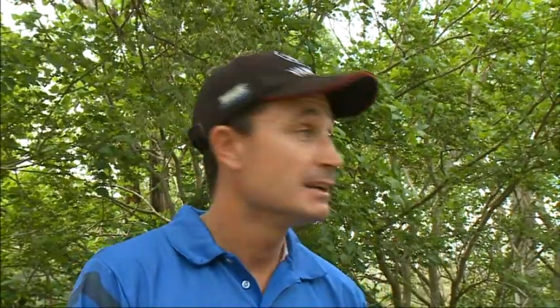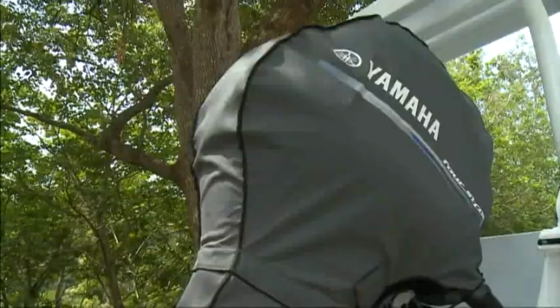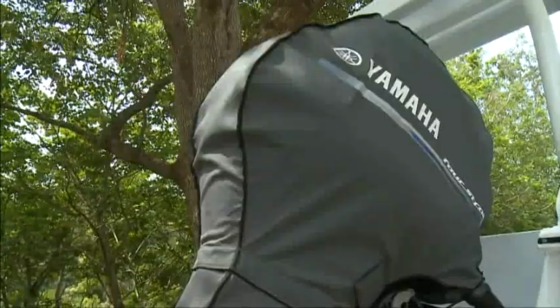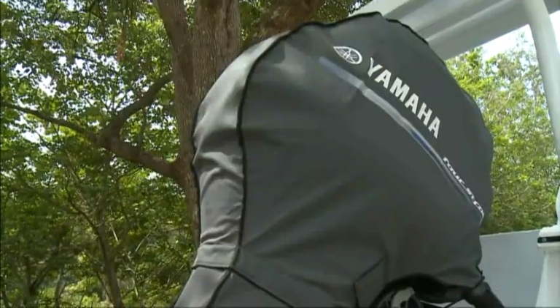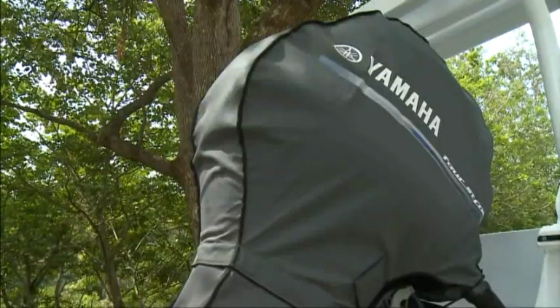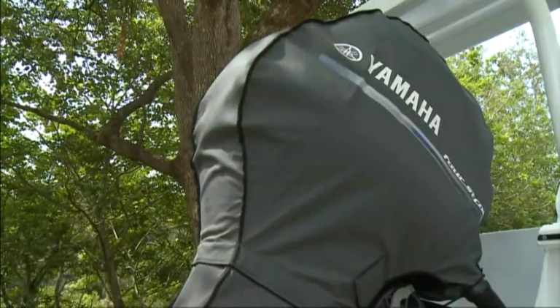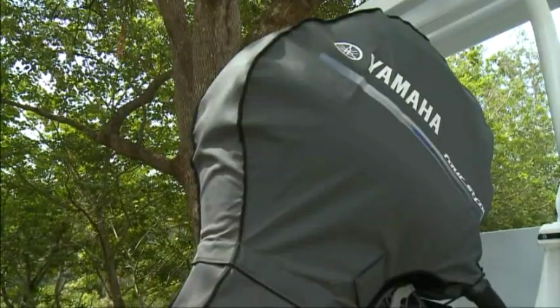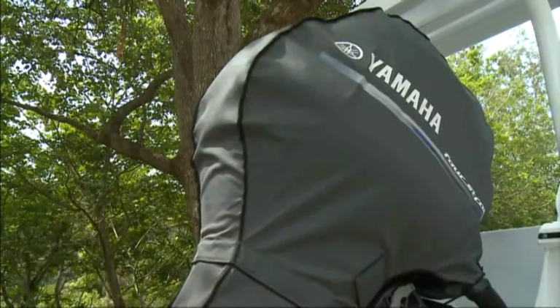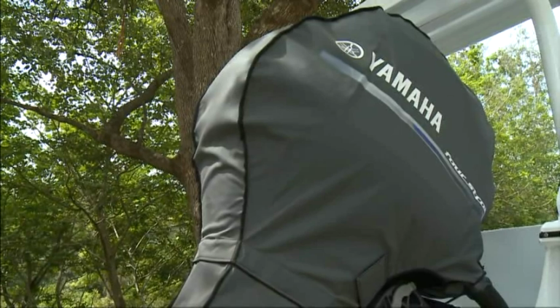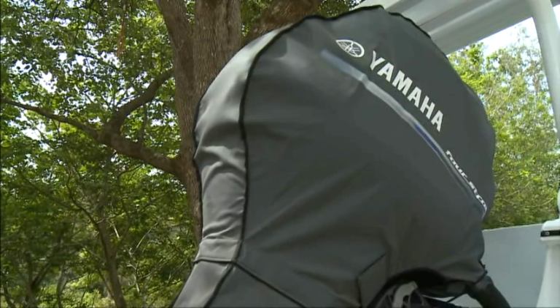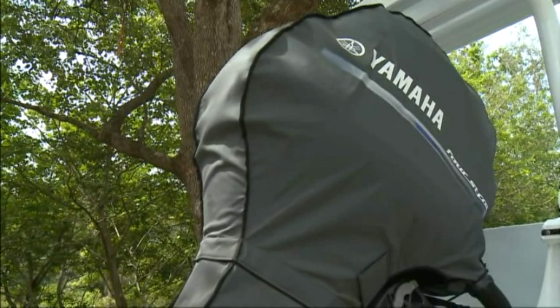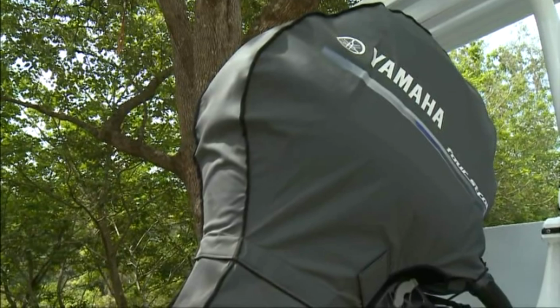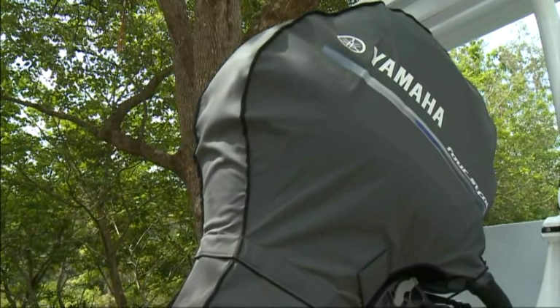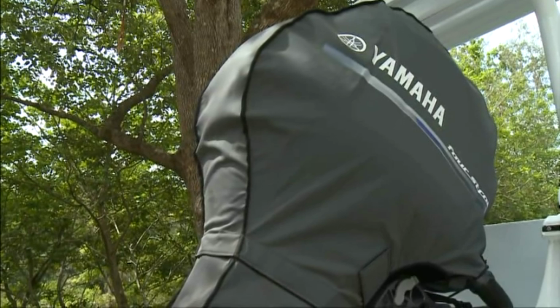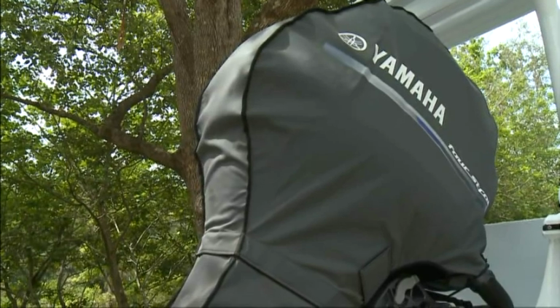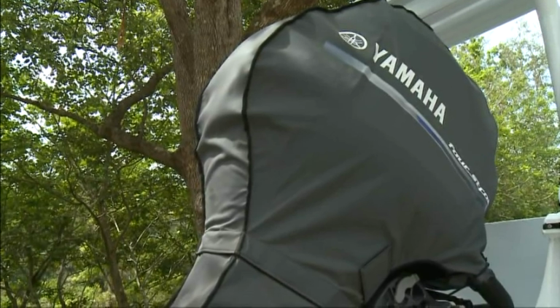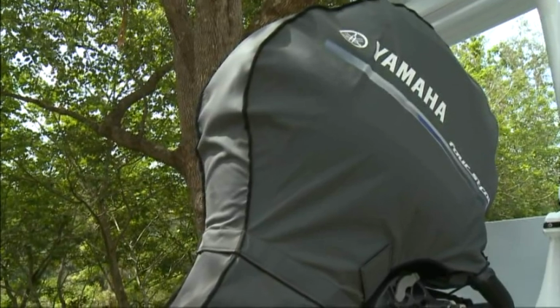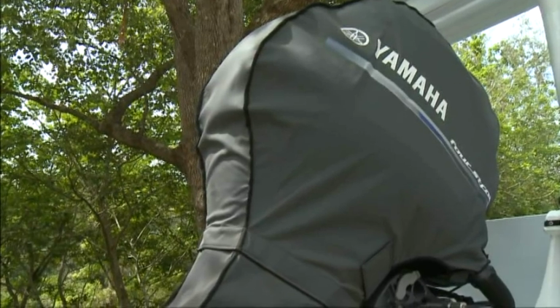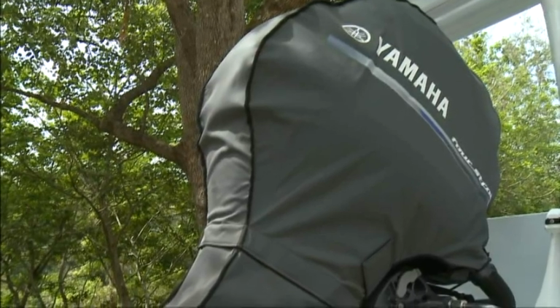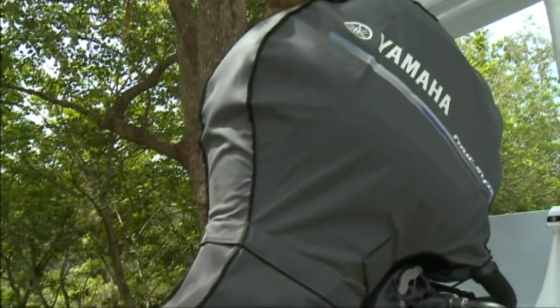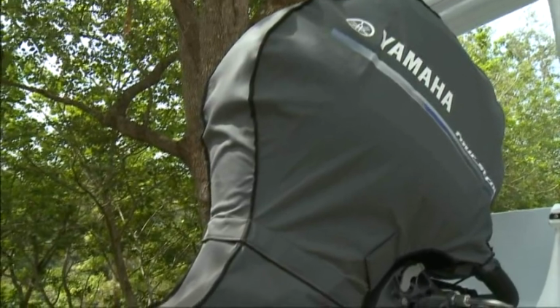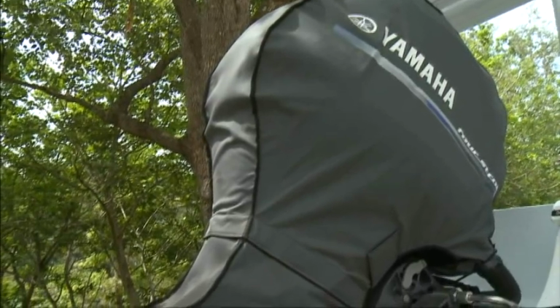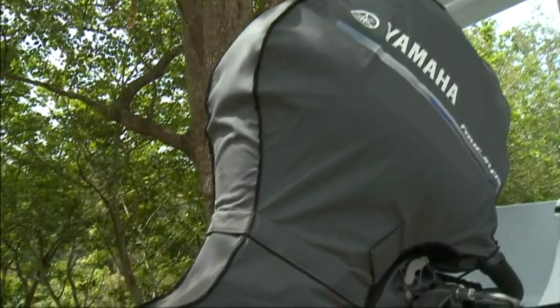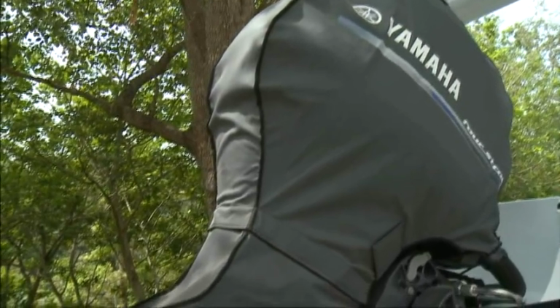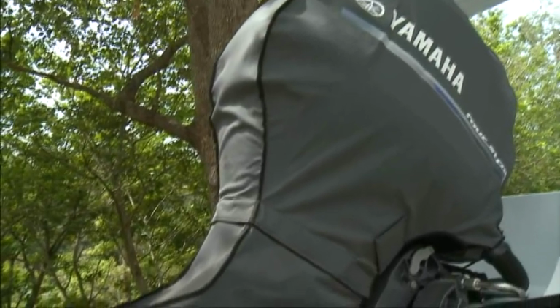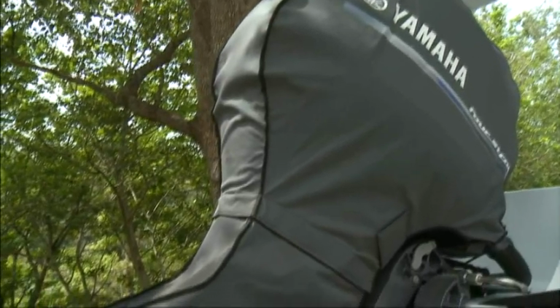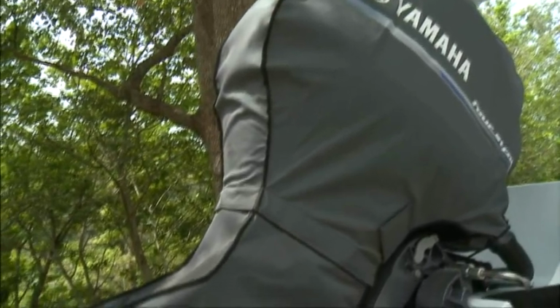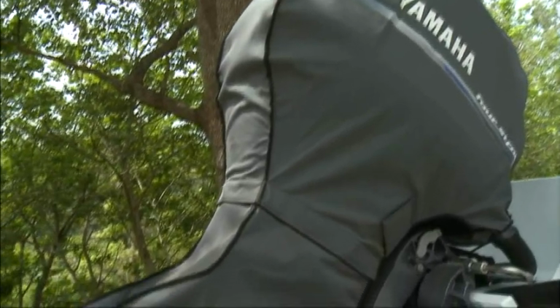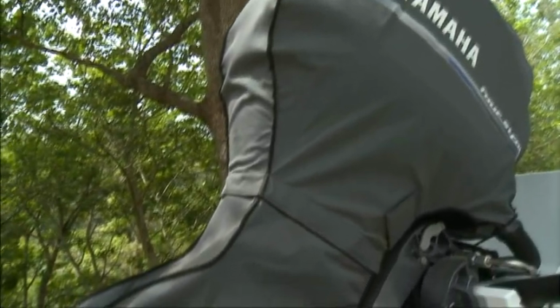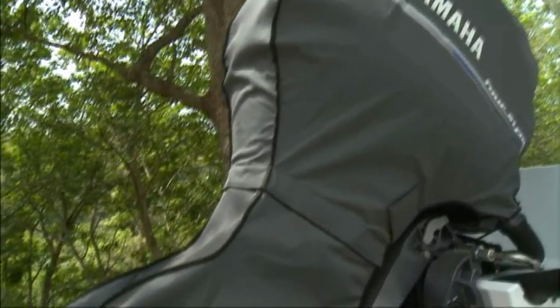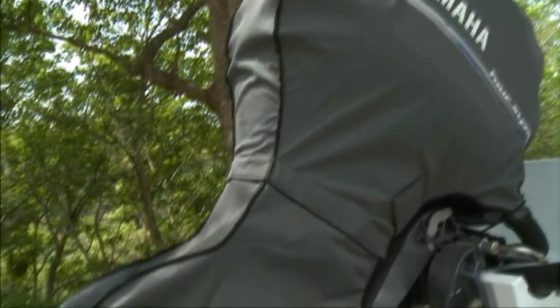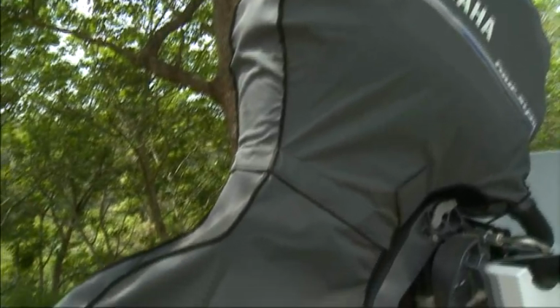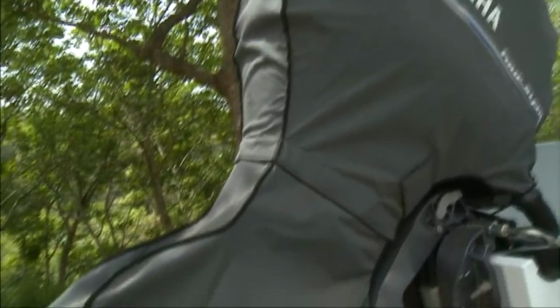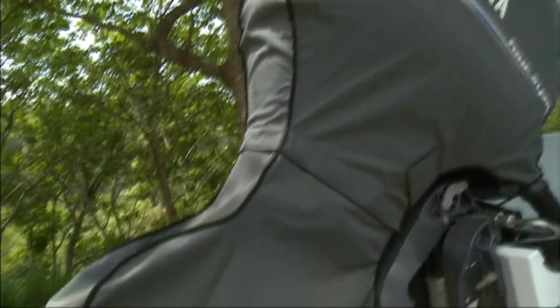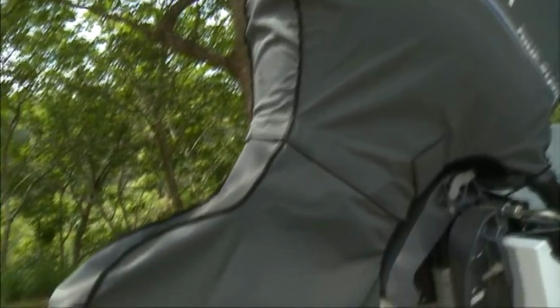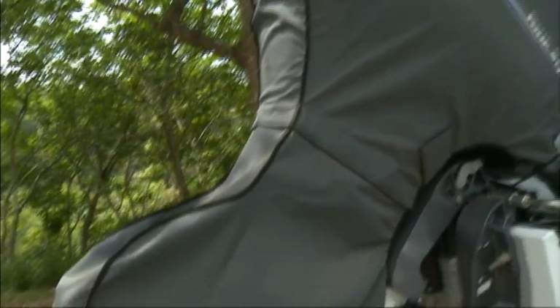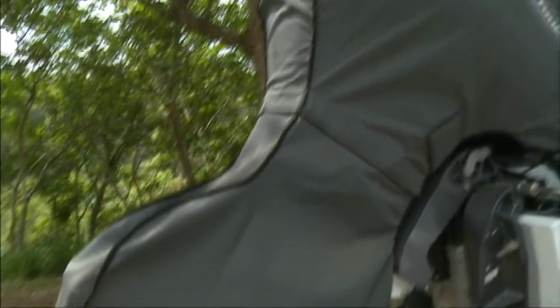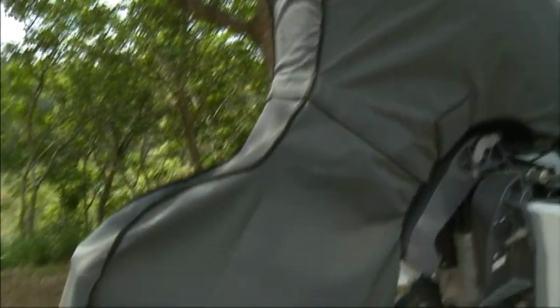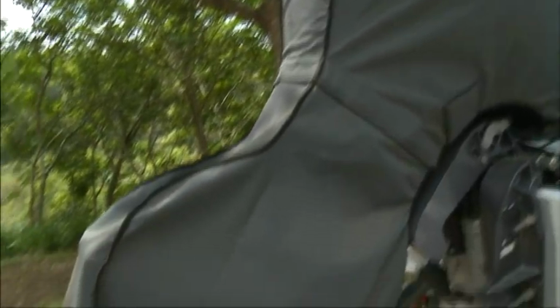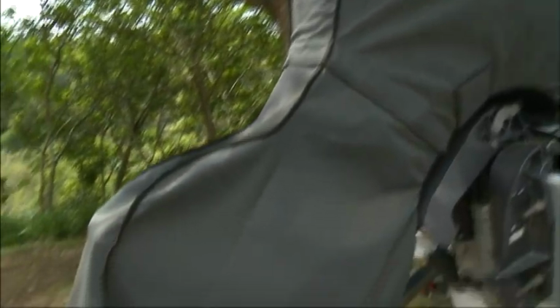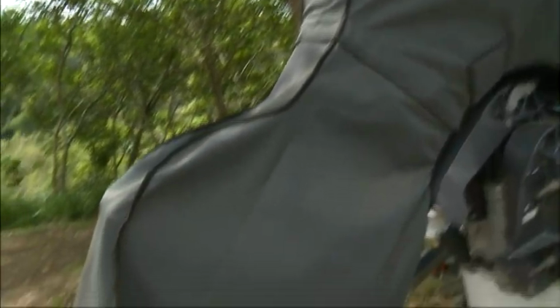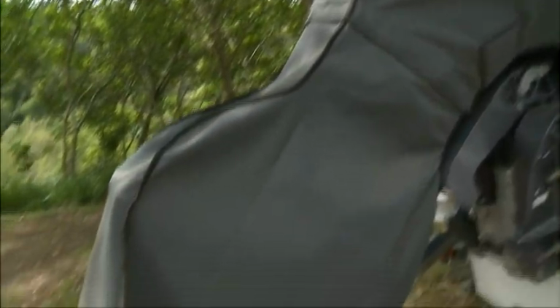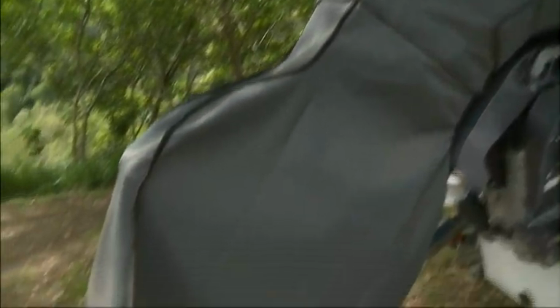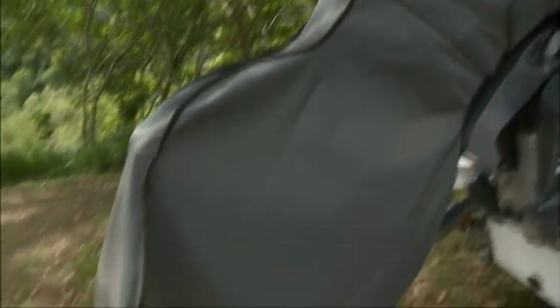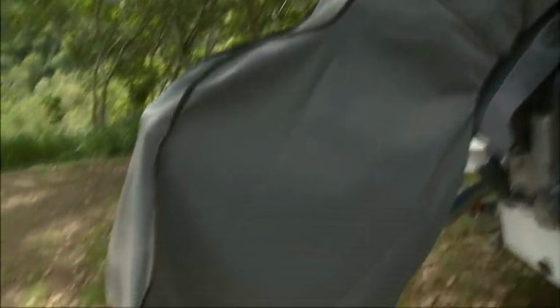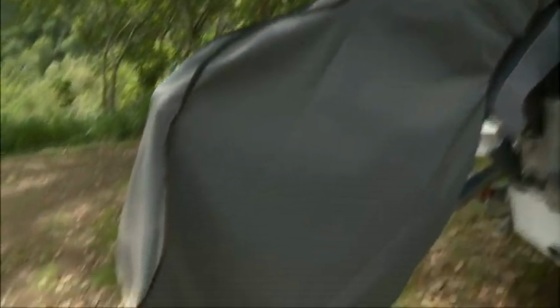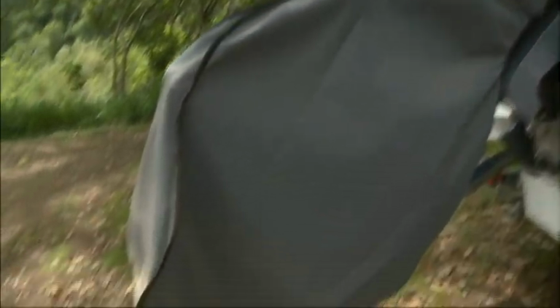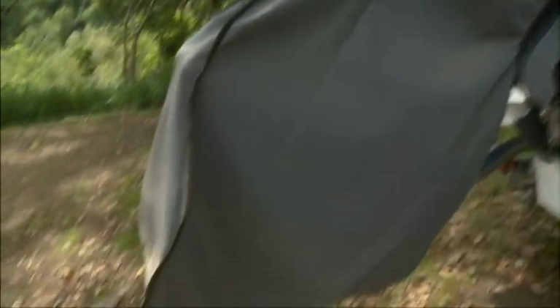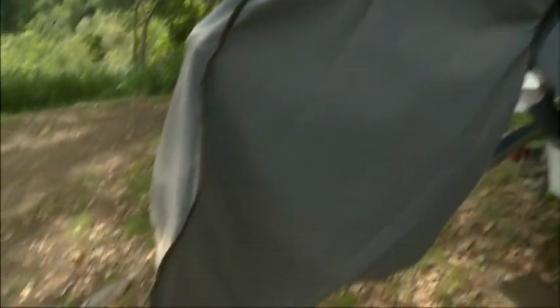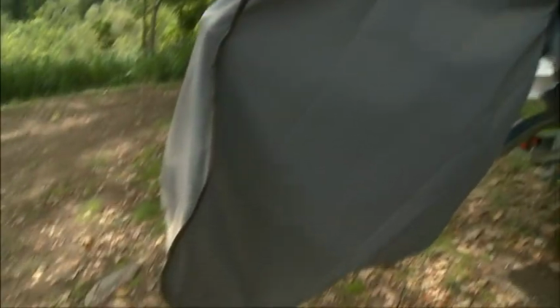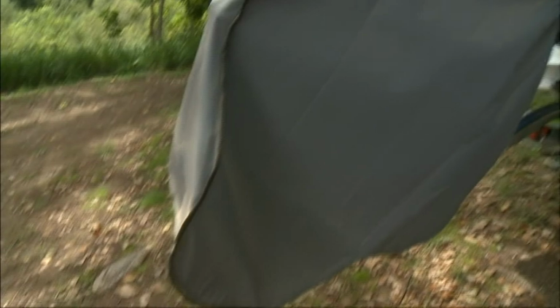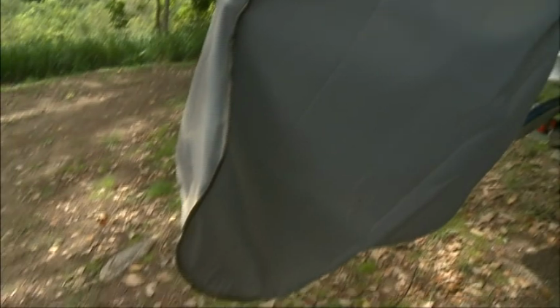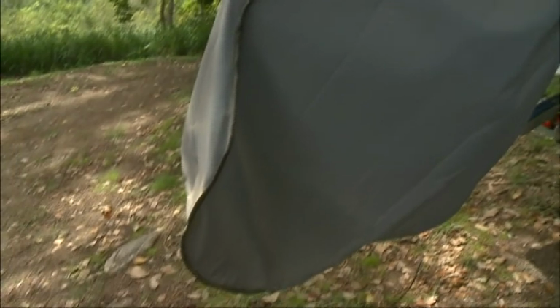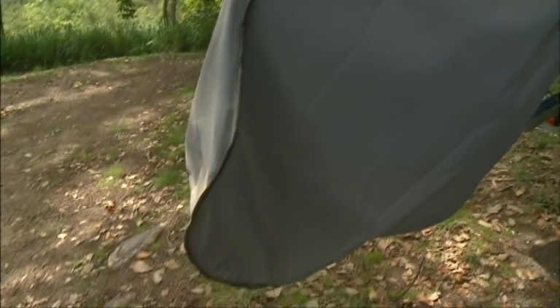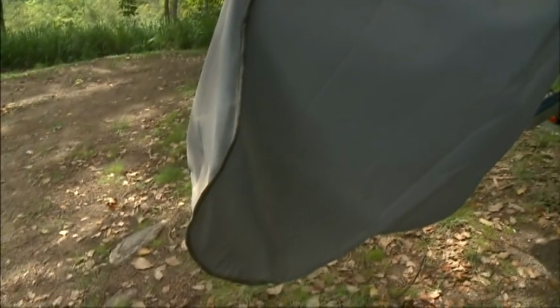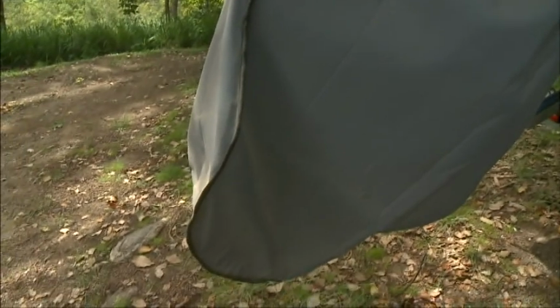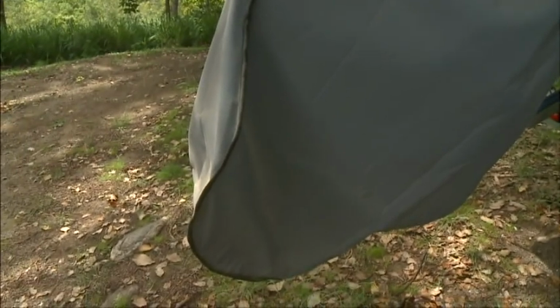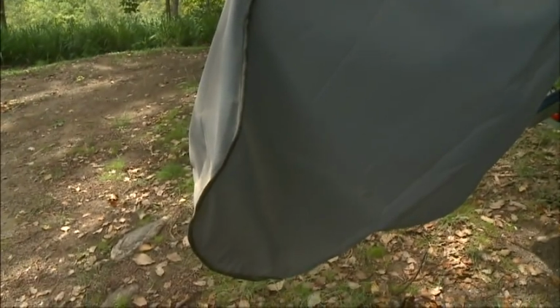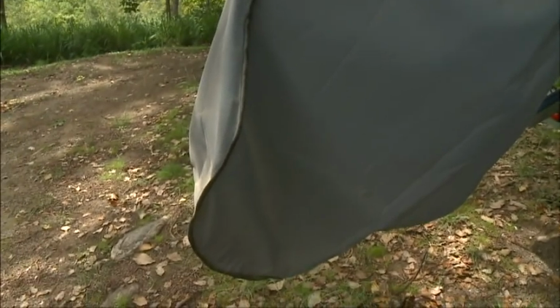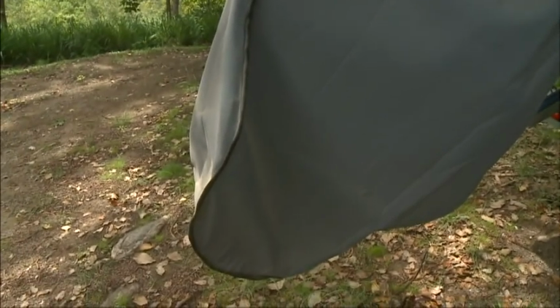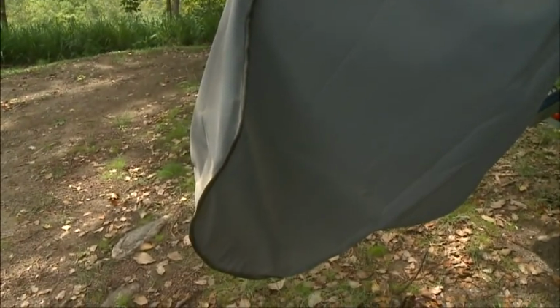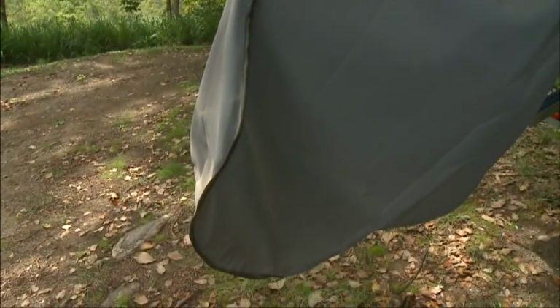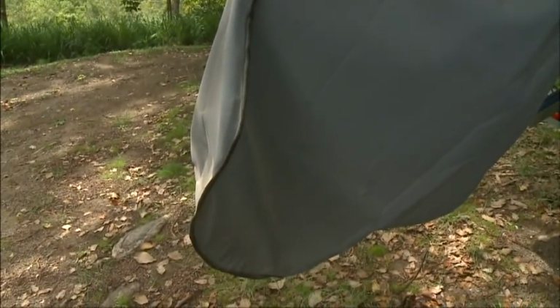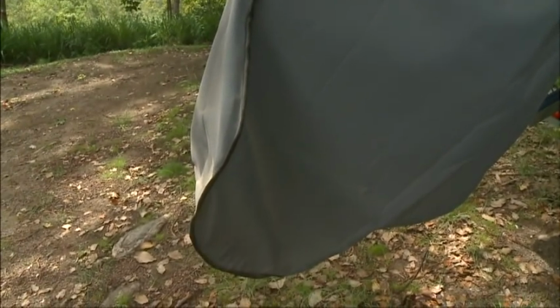This travel cover goes over your outboard motor and seals all the dust out. So when you're travelling on the road, no dust can get in. It's certainly going to protect your investment.